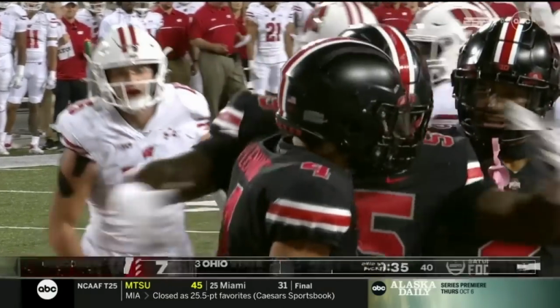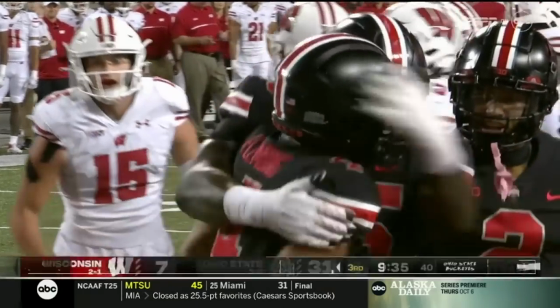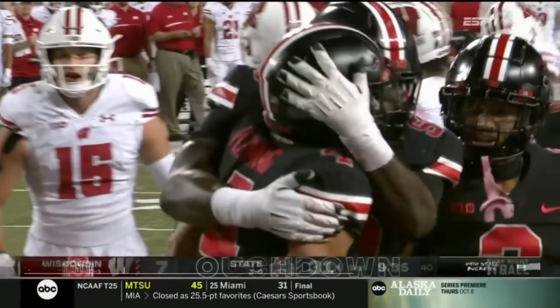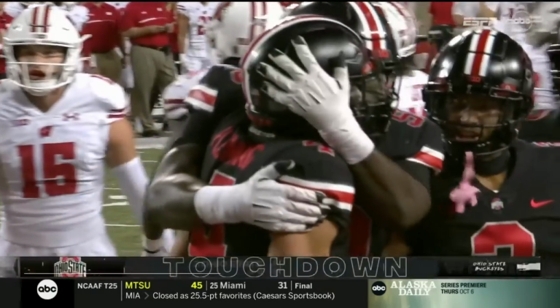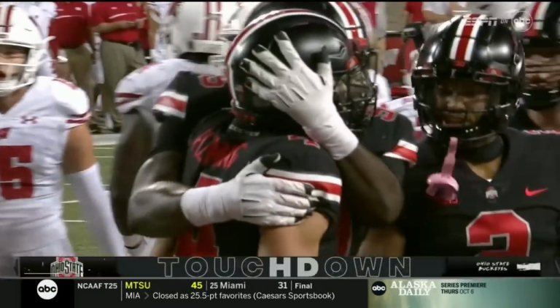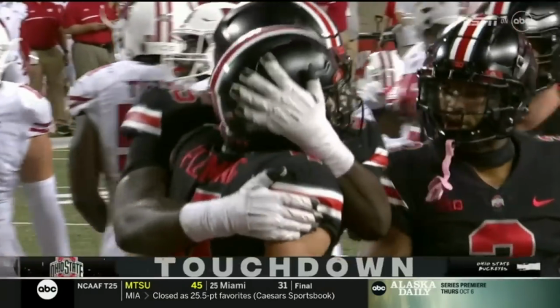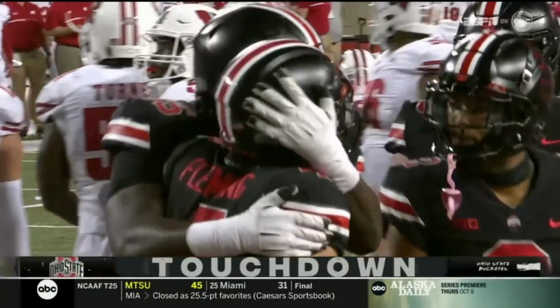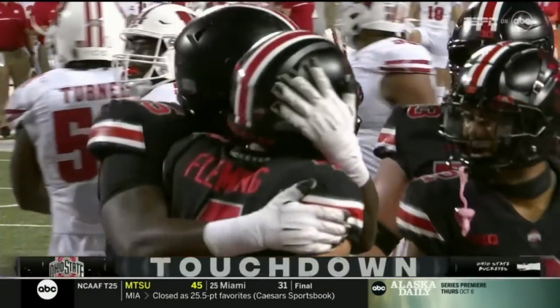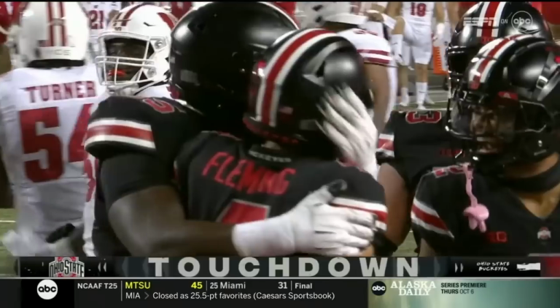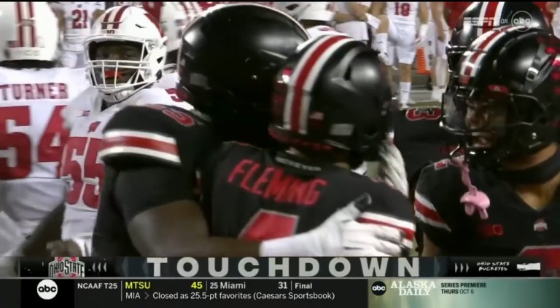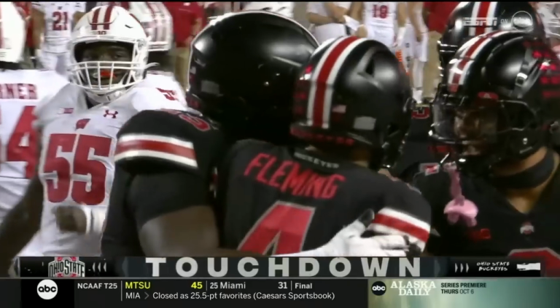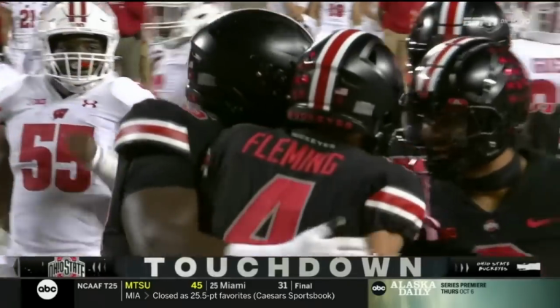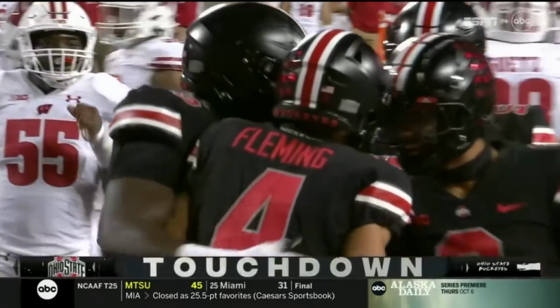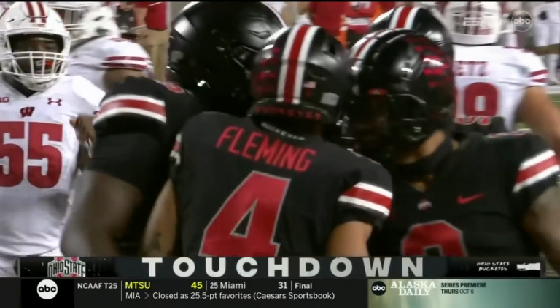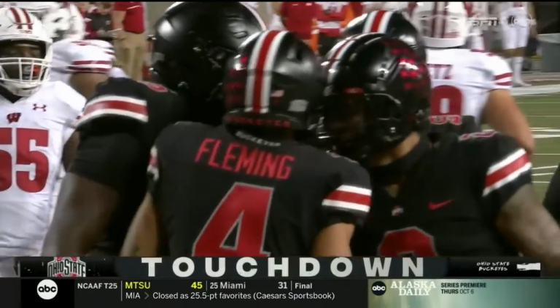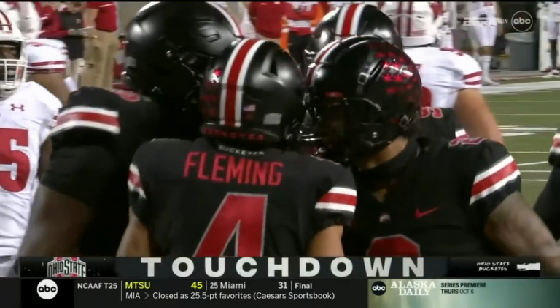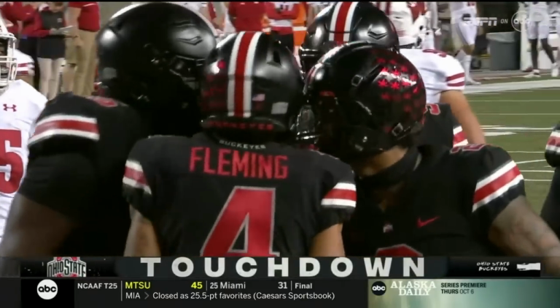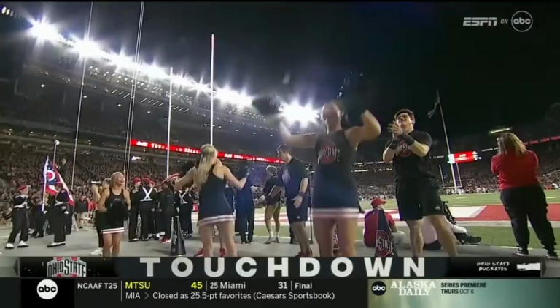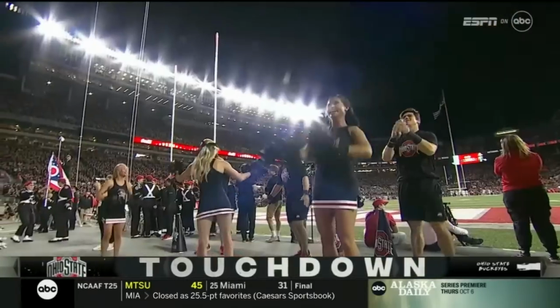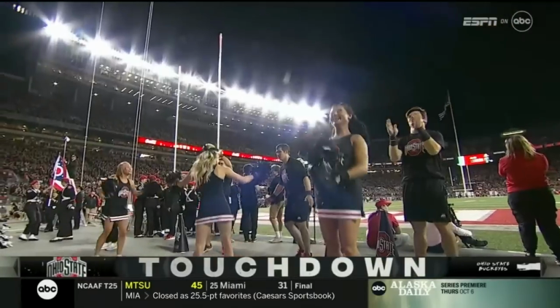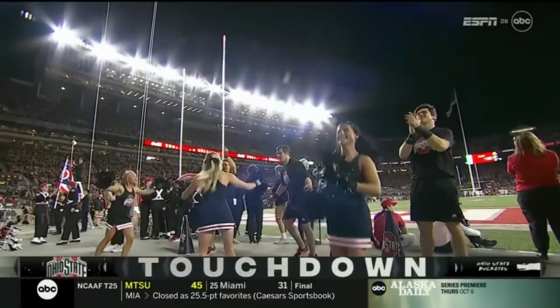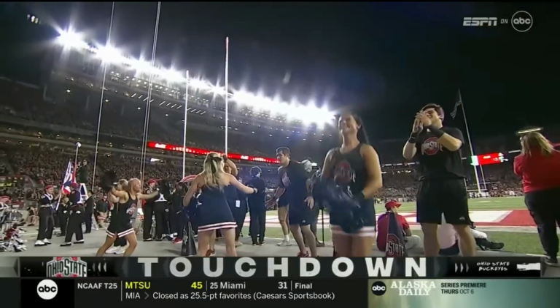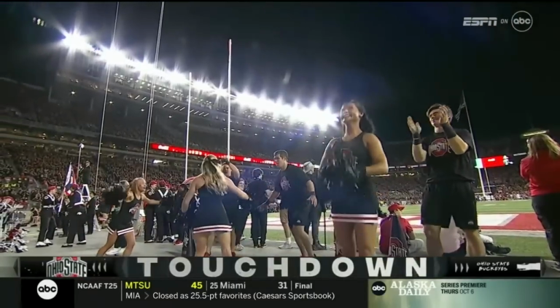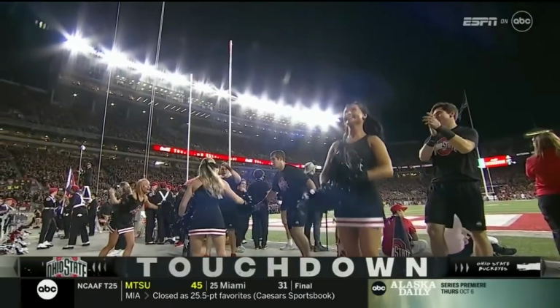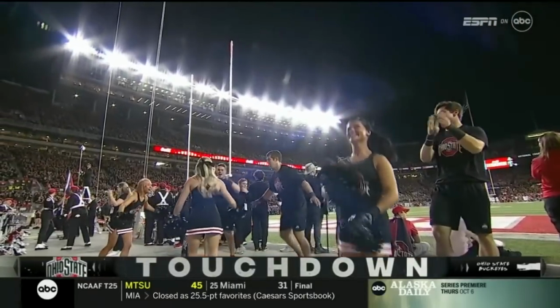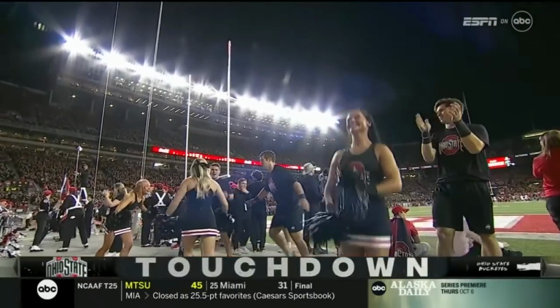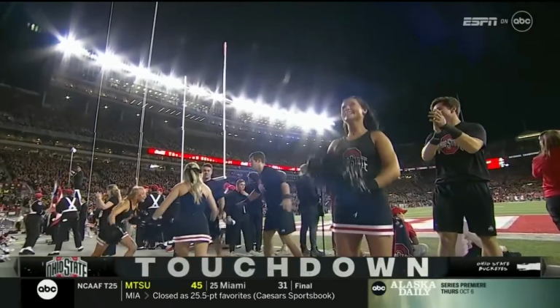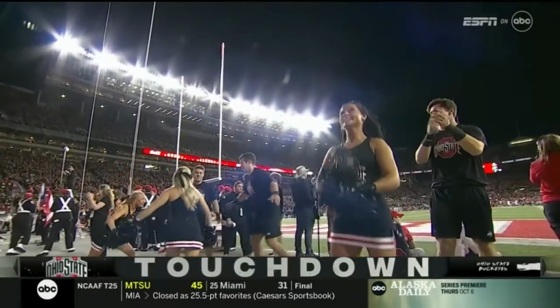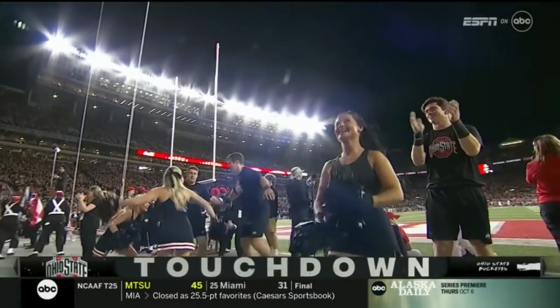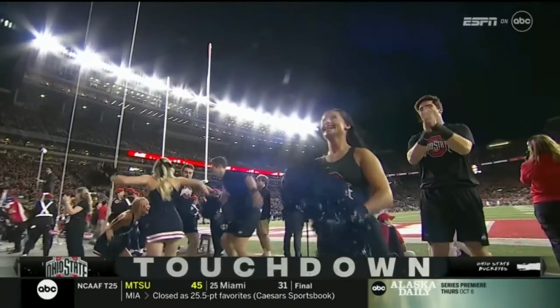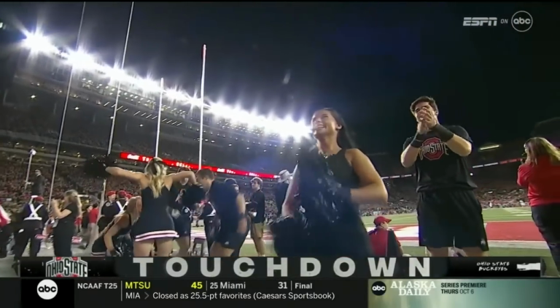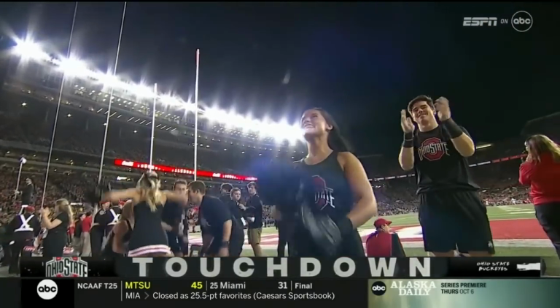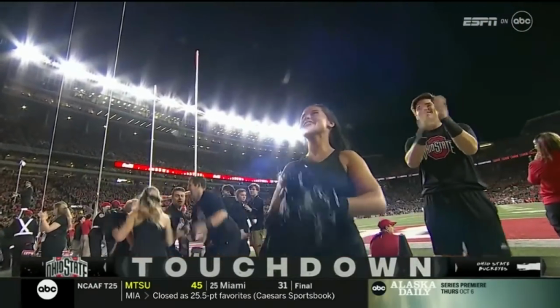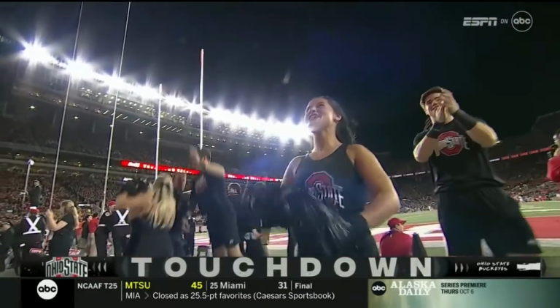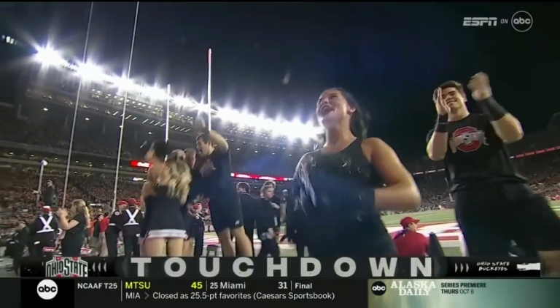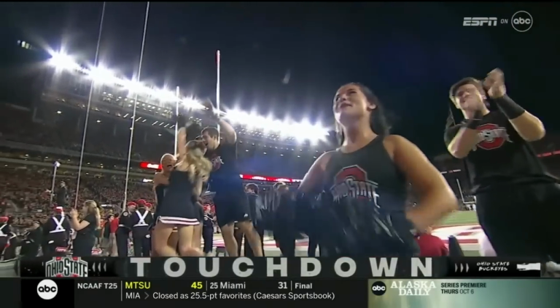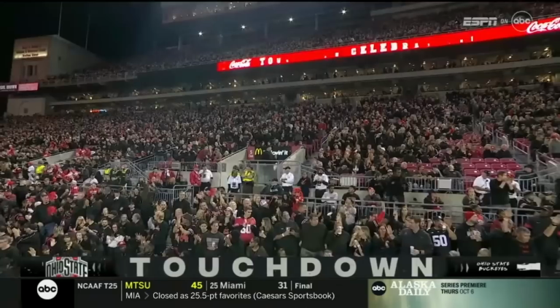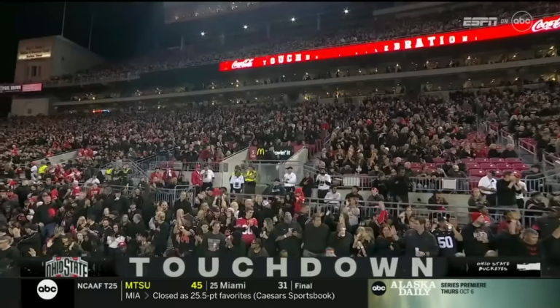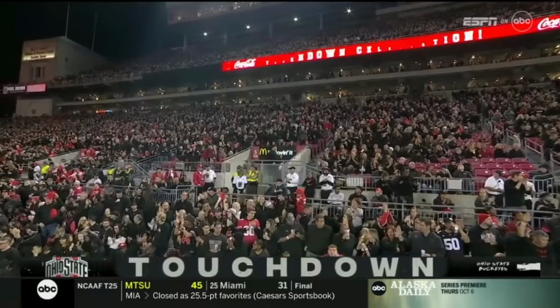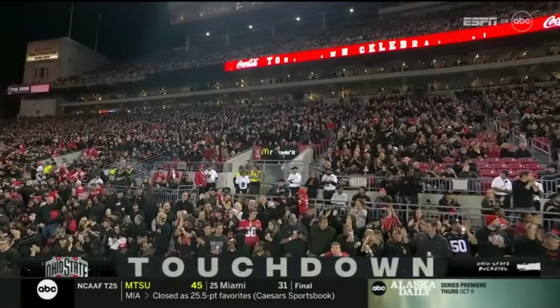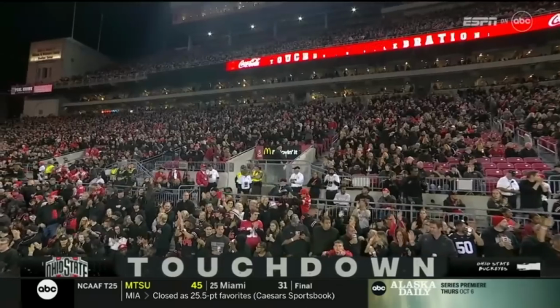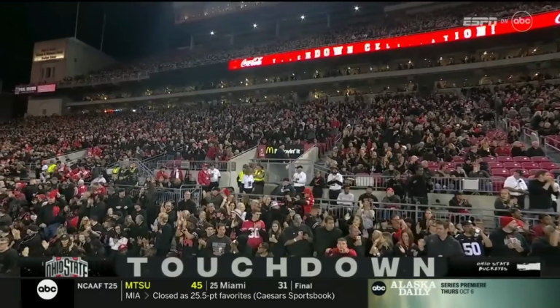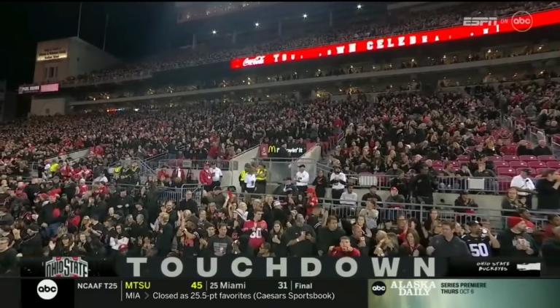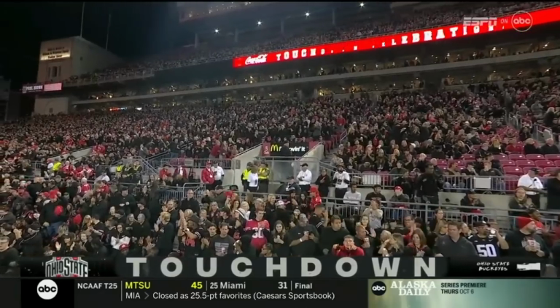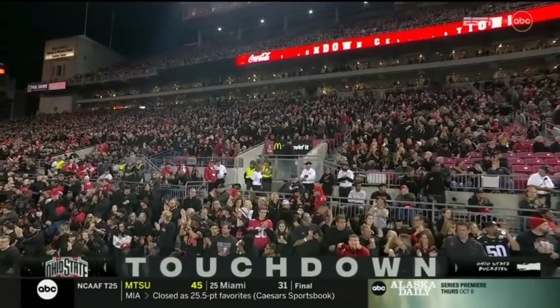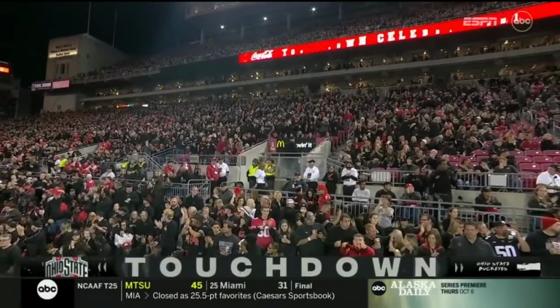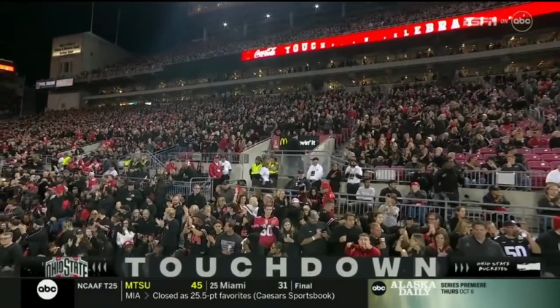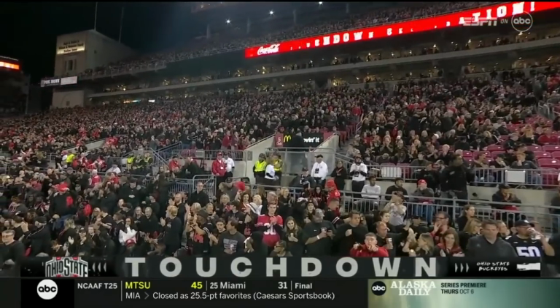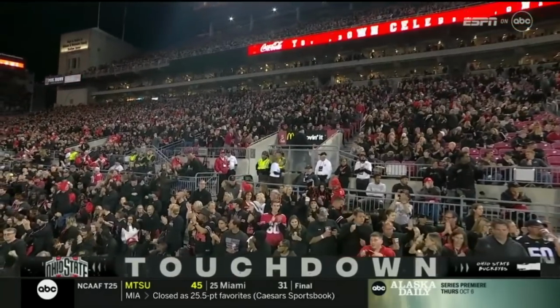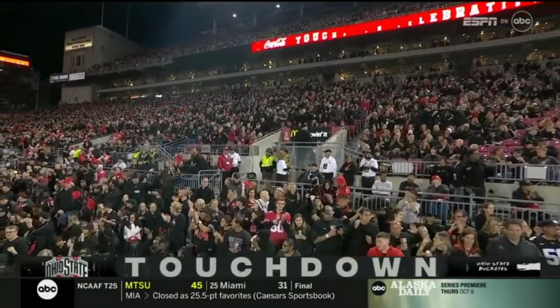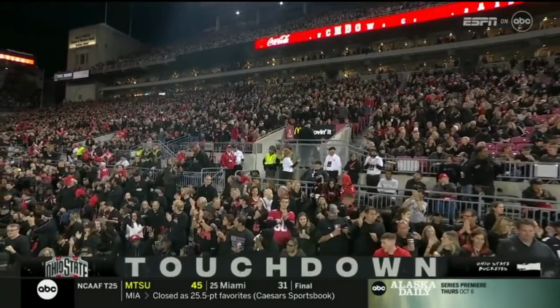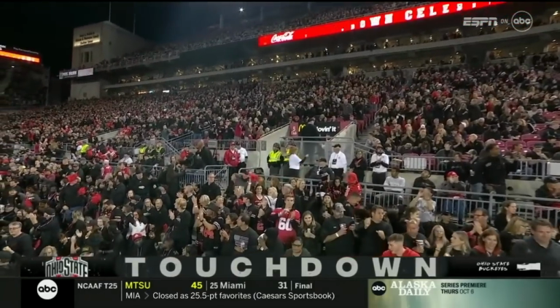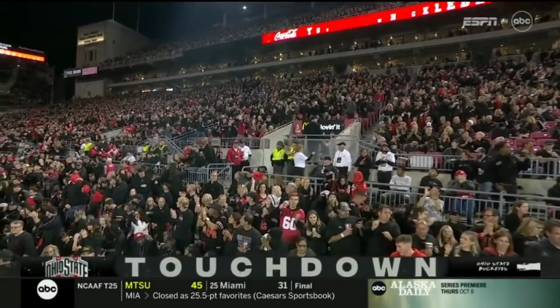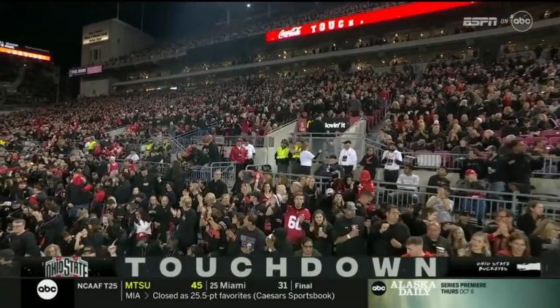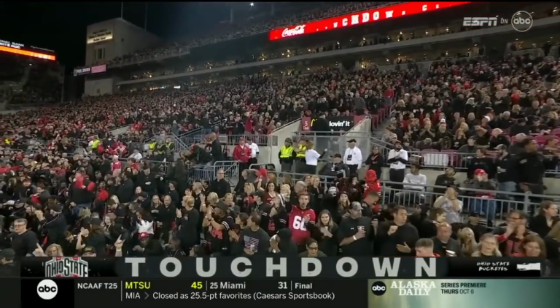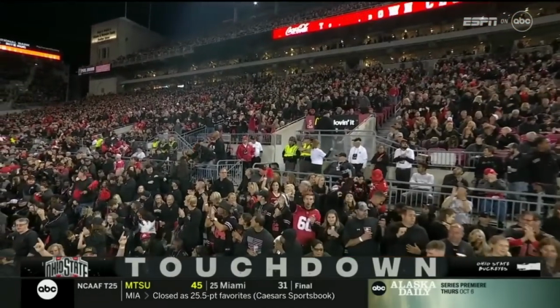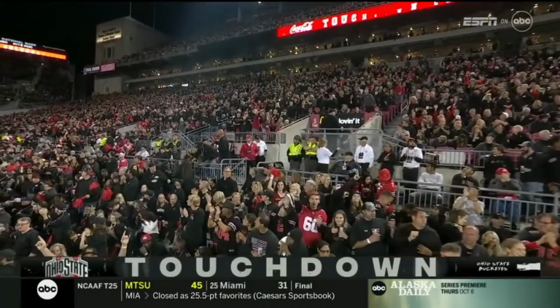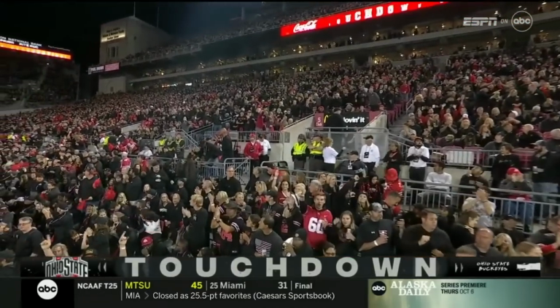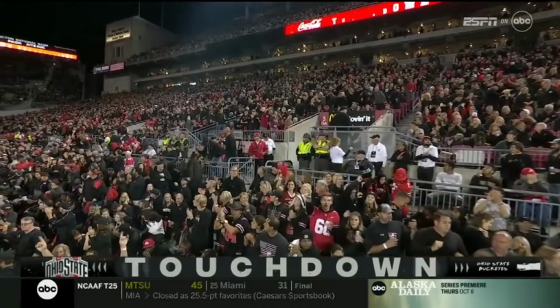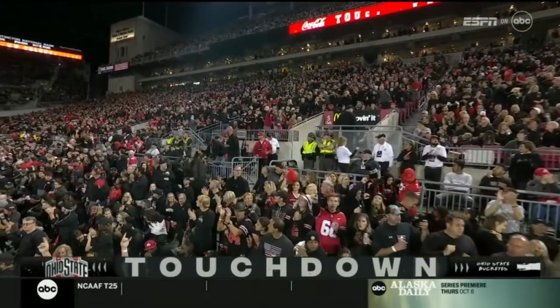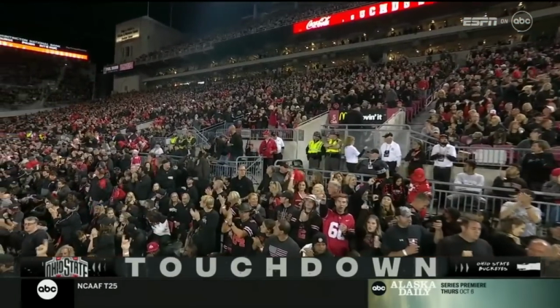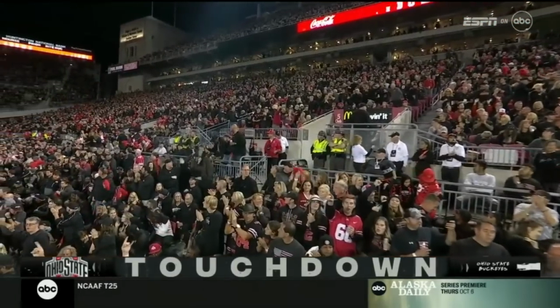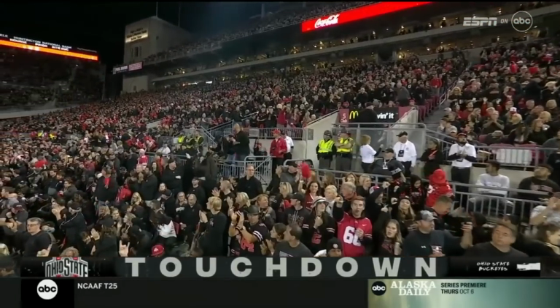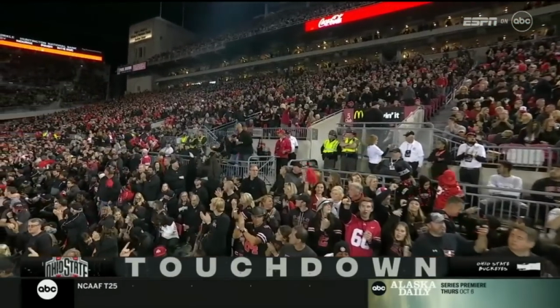And Ohio State, as they did to start the game, begins the second half with an efficient march.